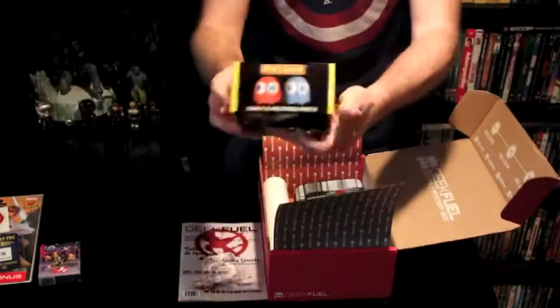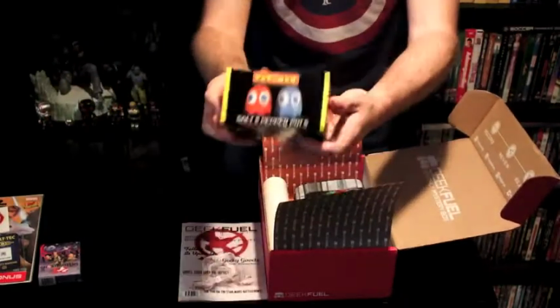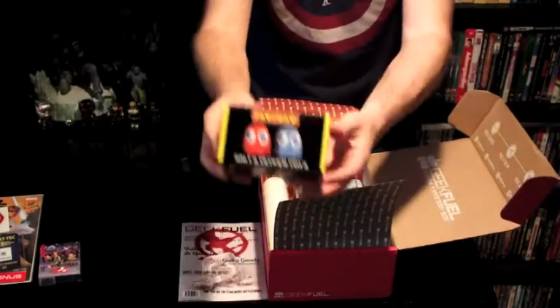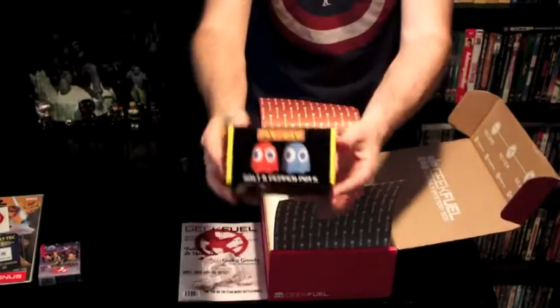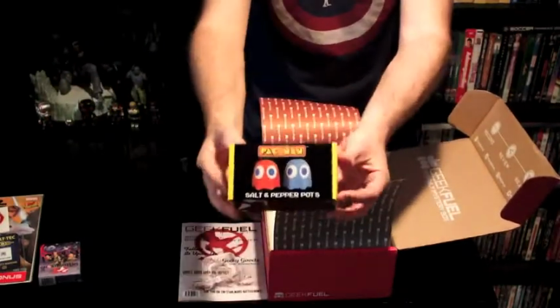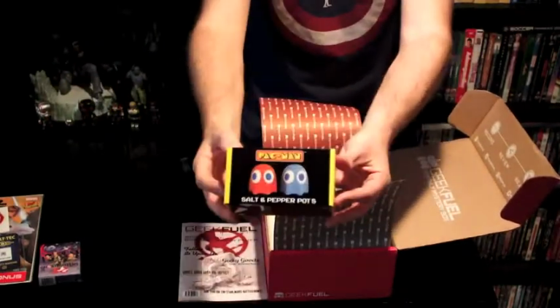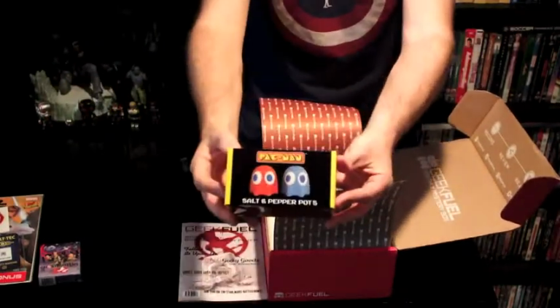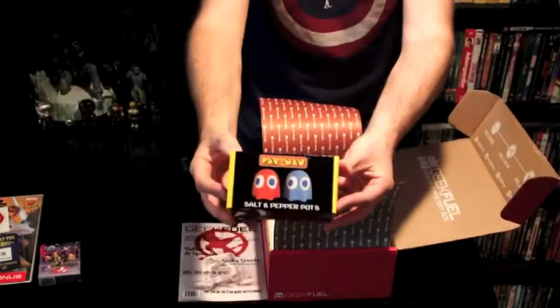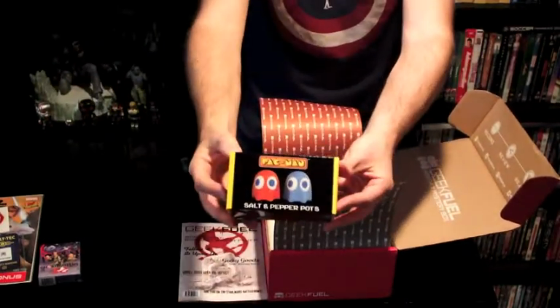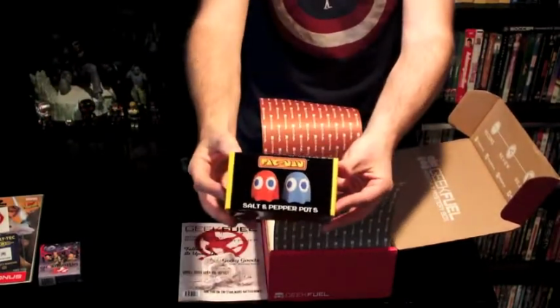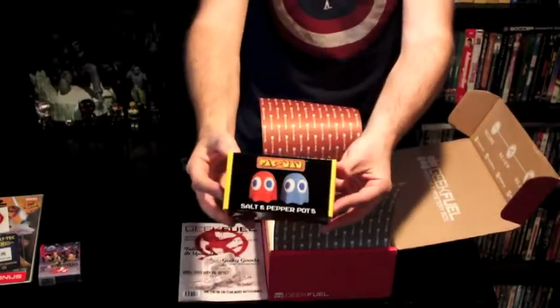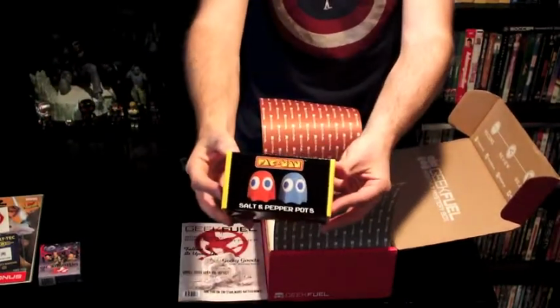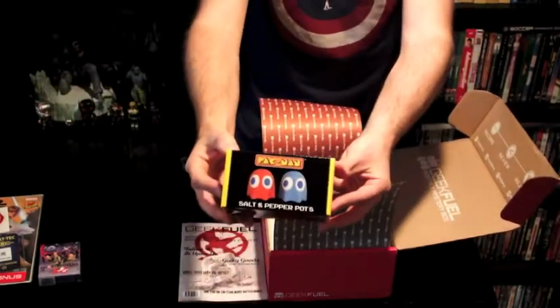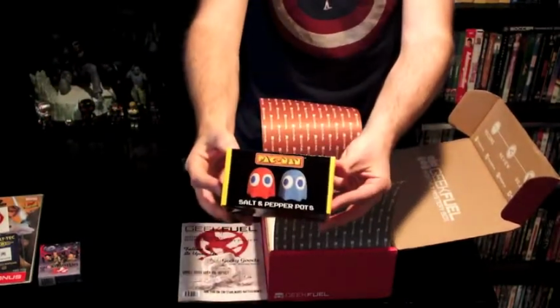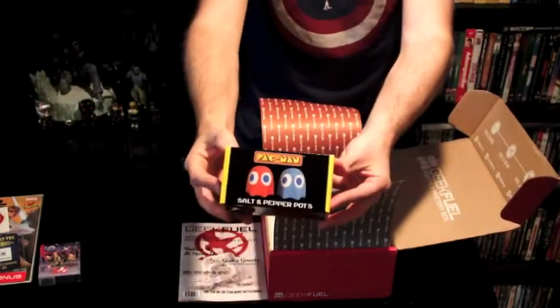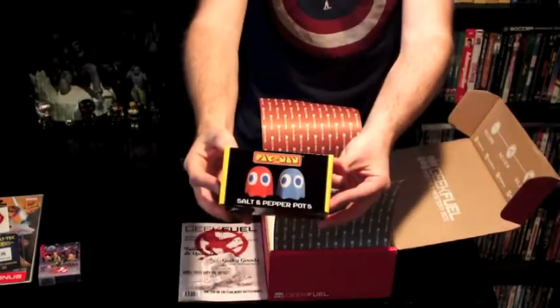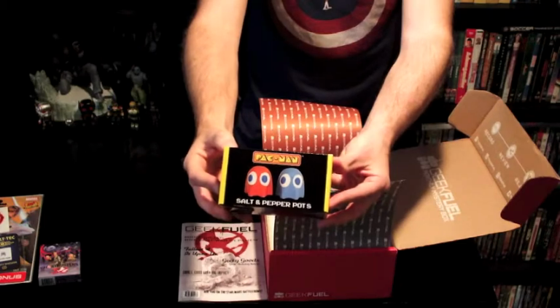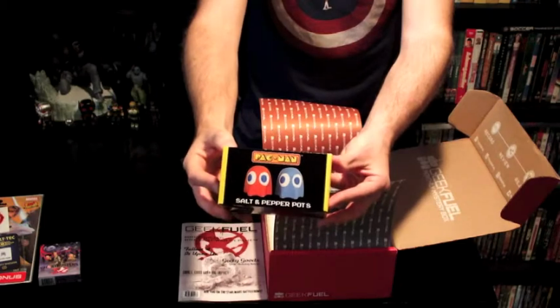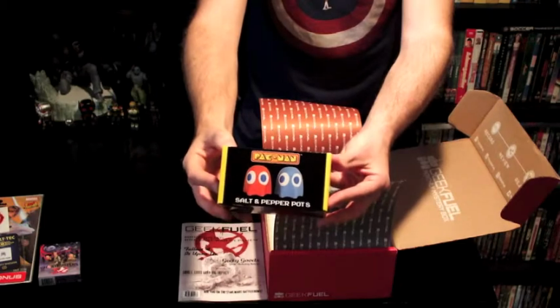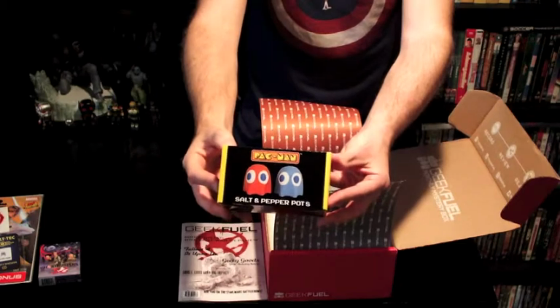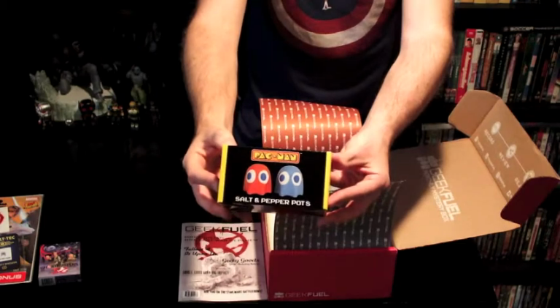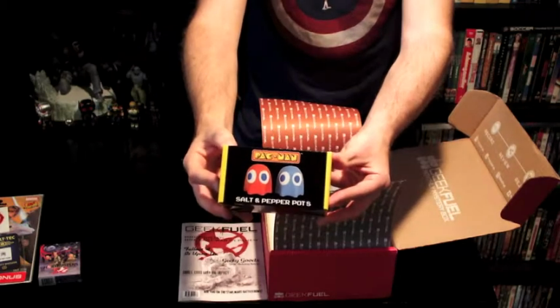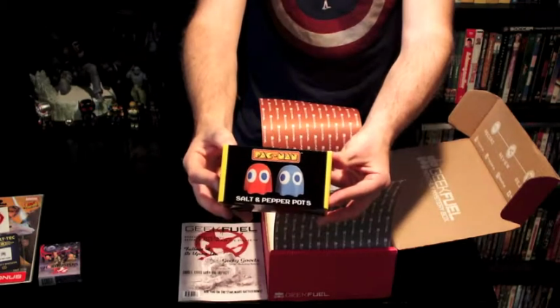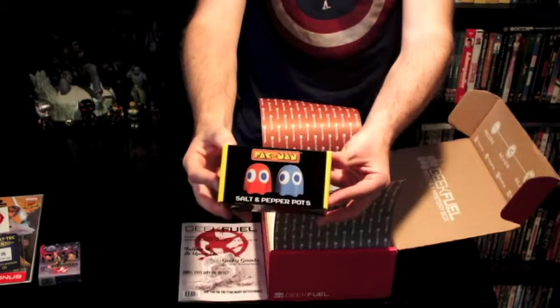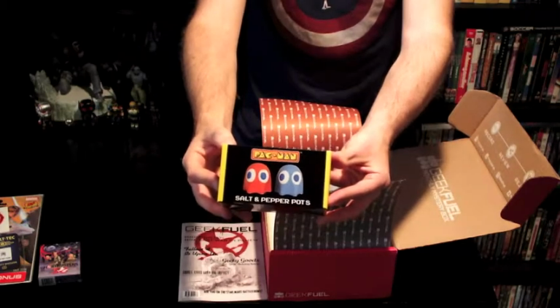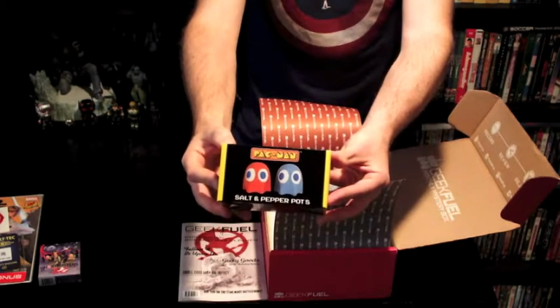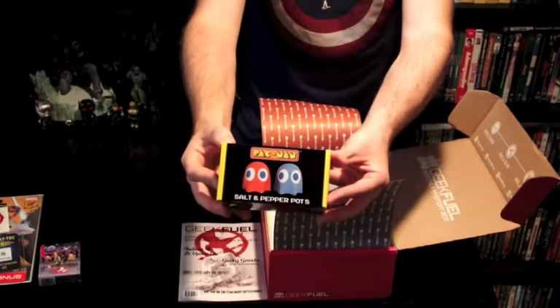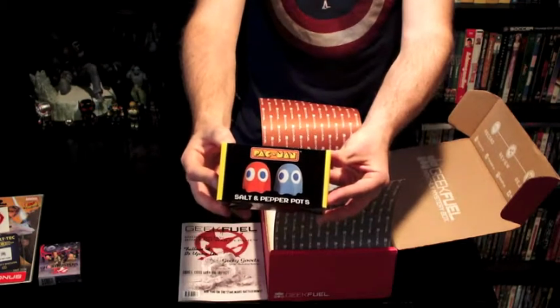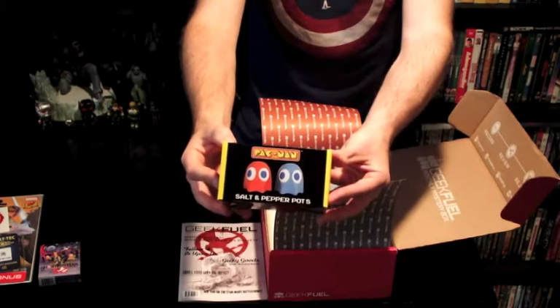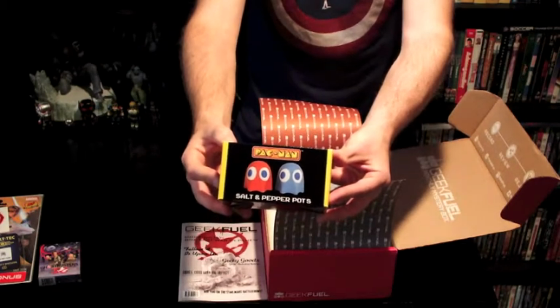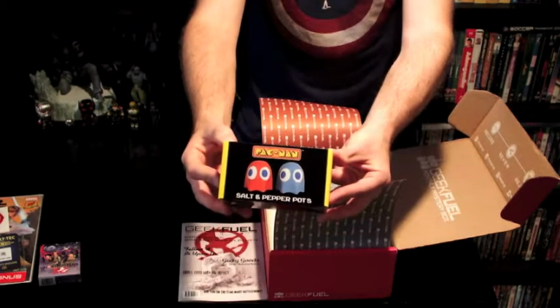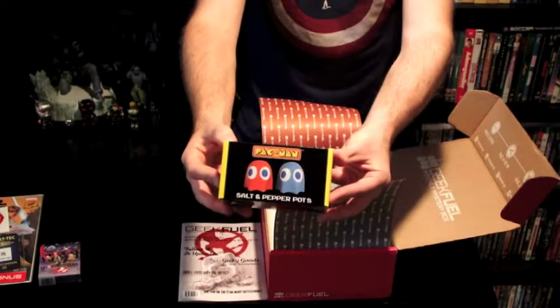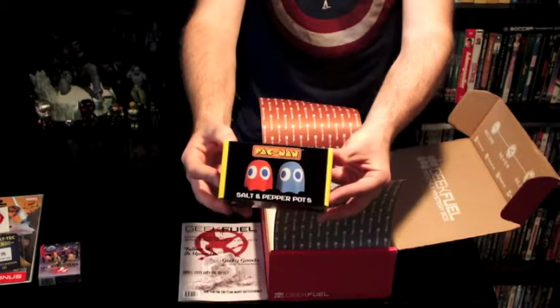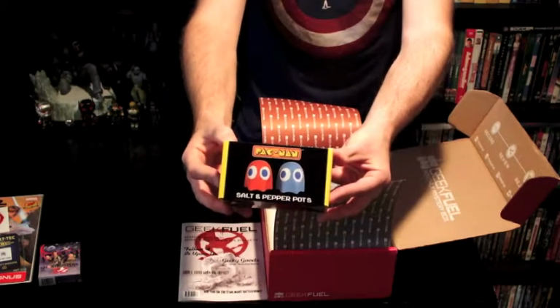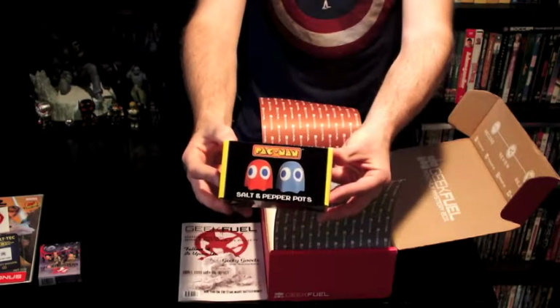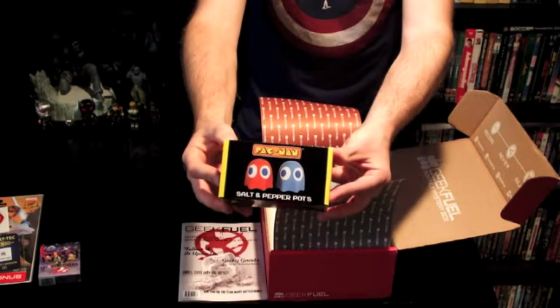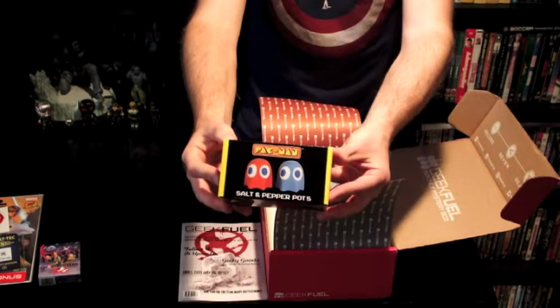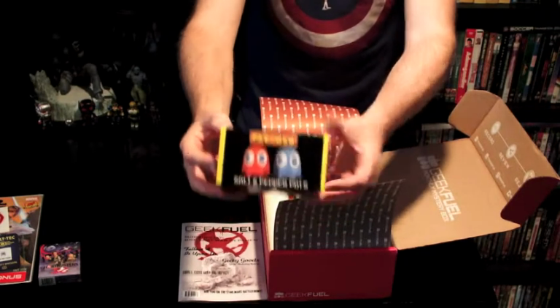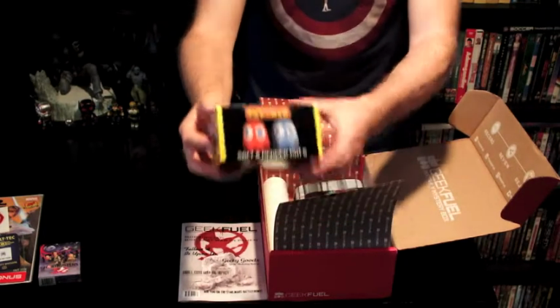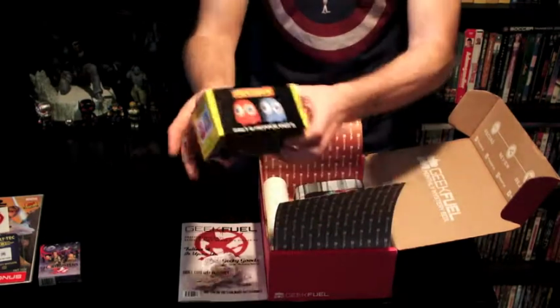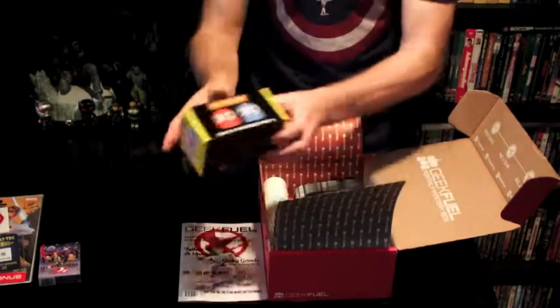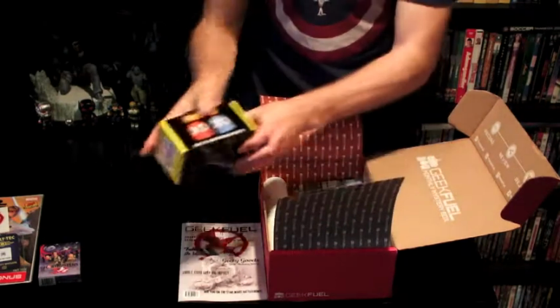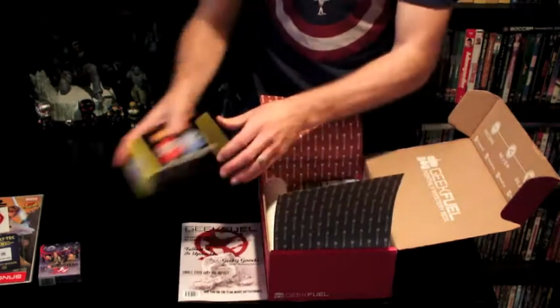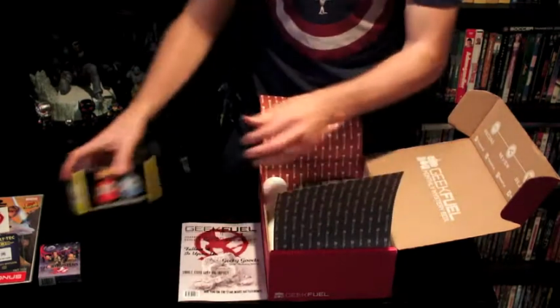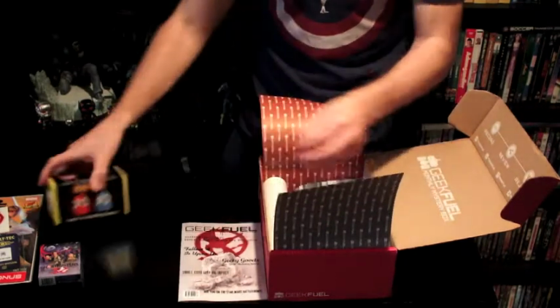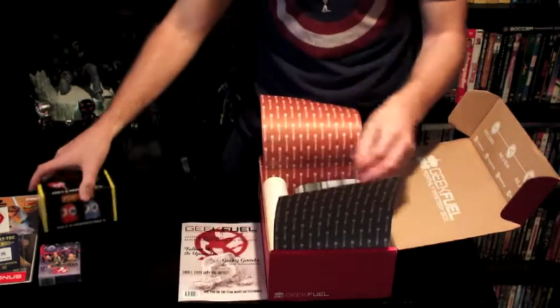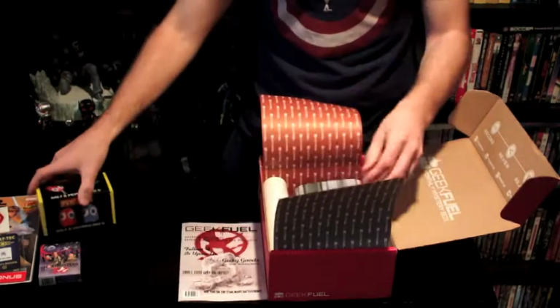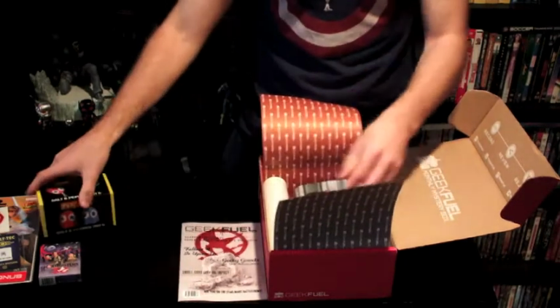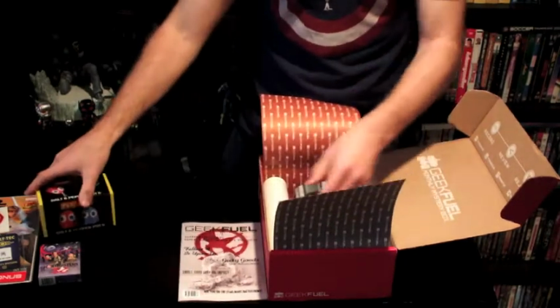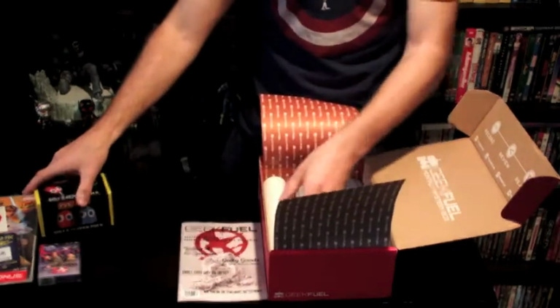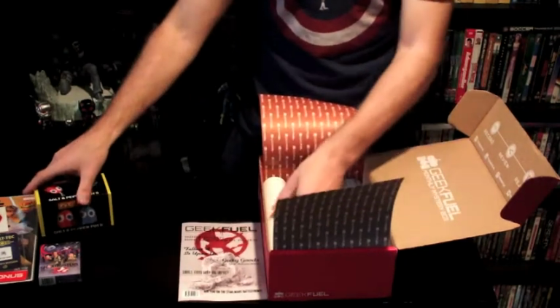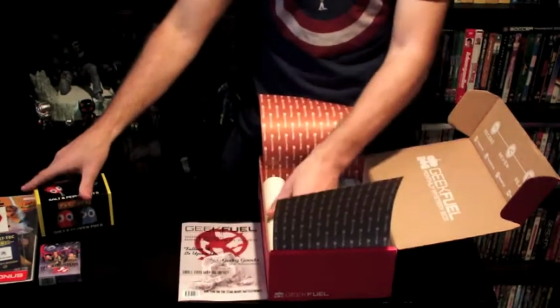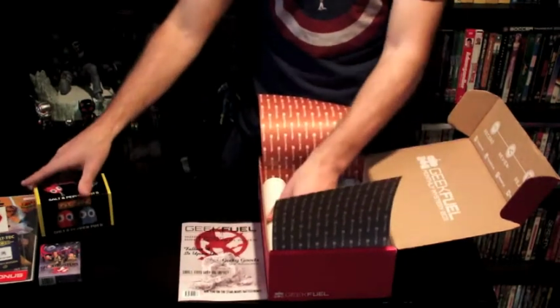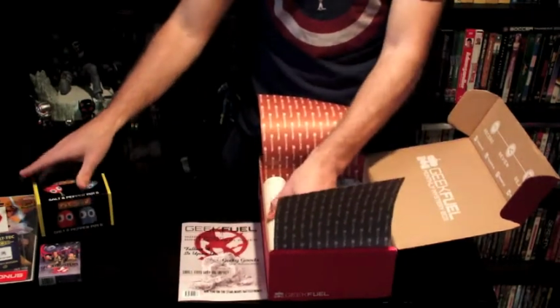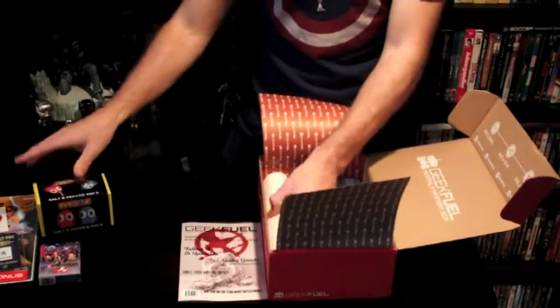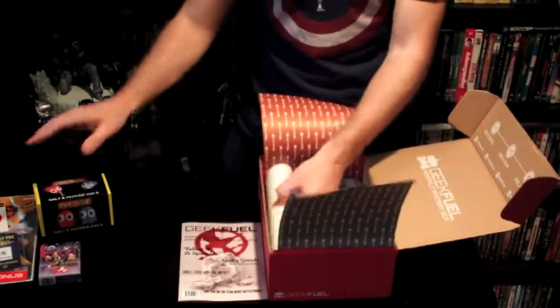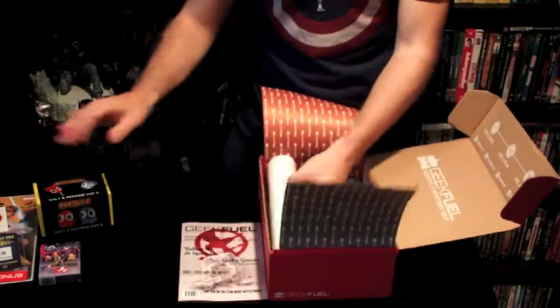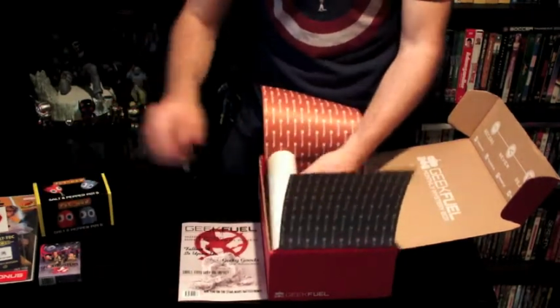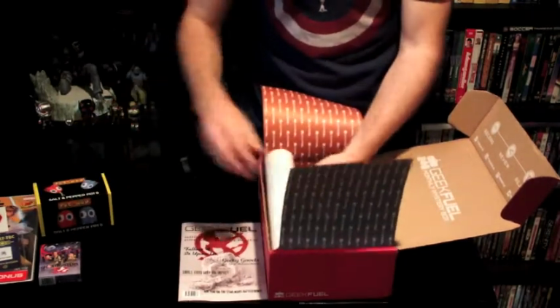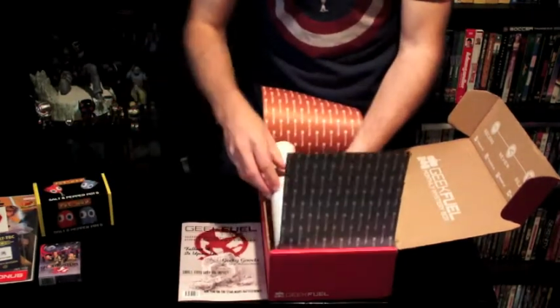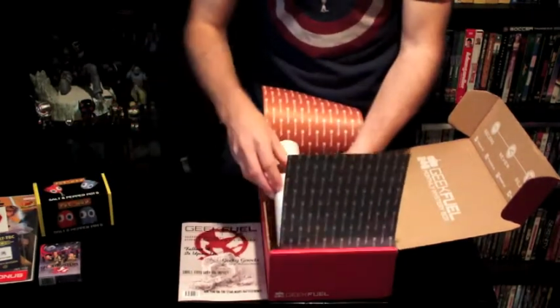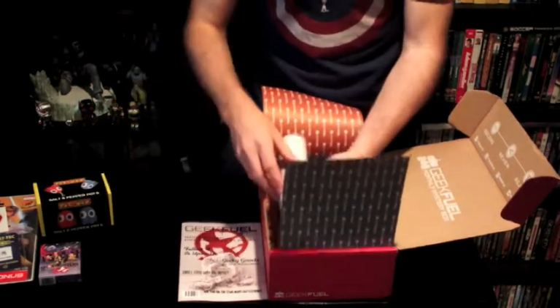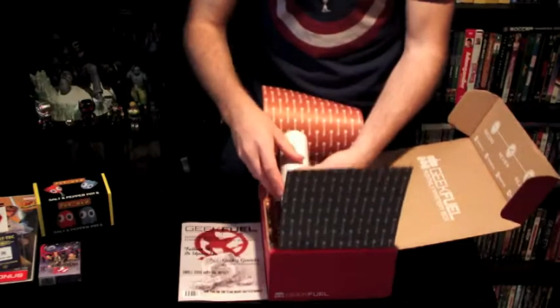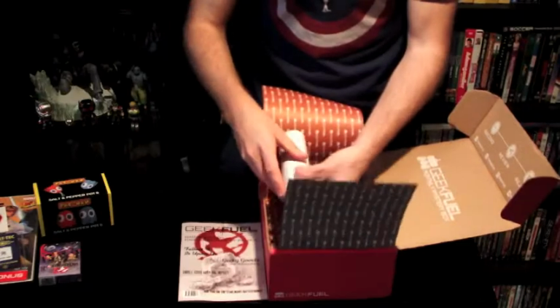Oh, we have a salt and pepper shaker set for Pac-Man — we got some of the ghosts. Now I don't know the ghost's names, sorry.